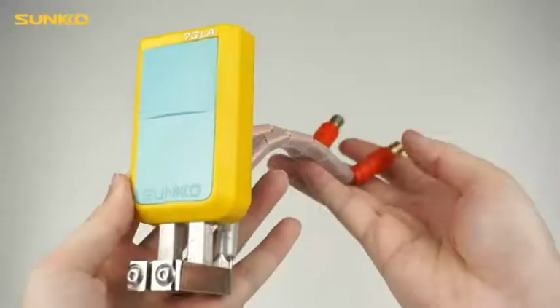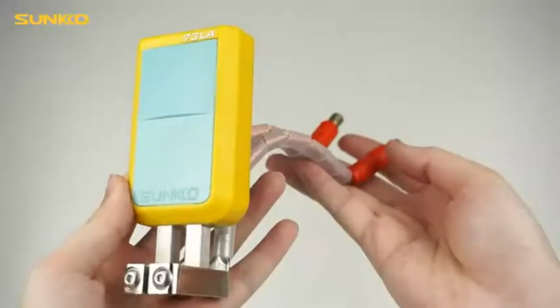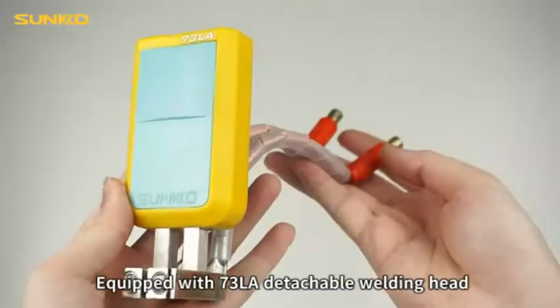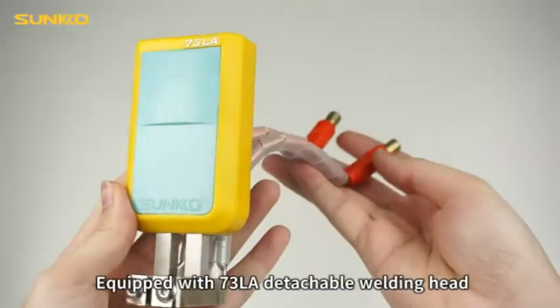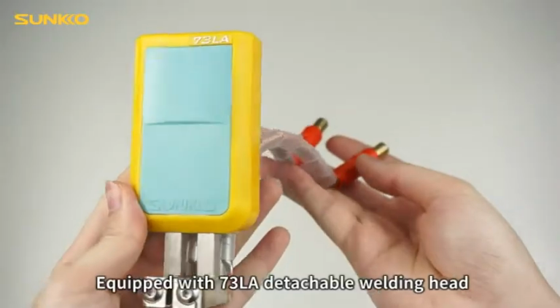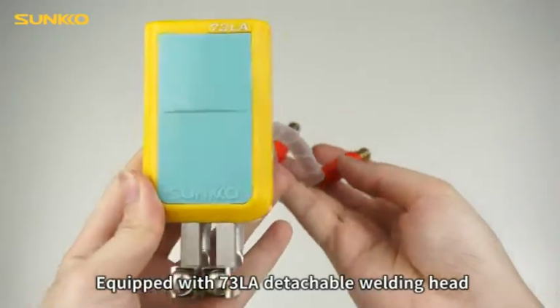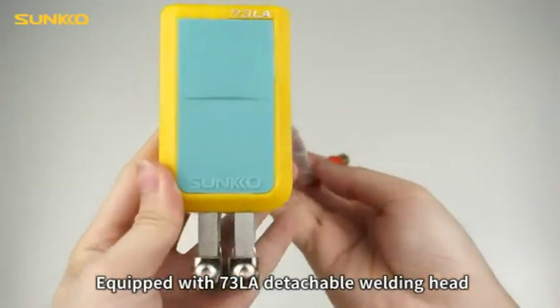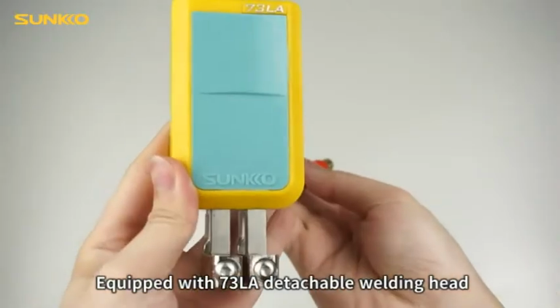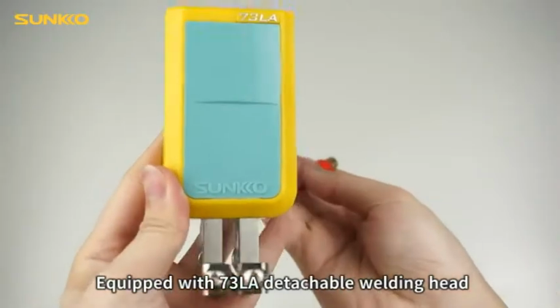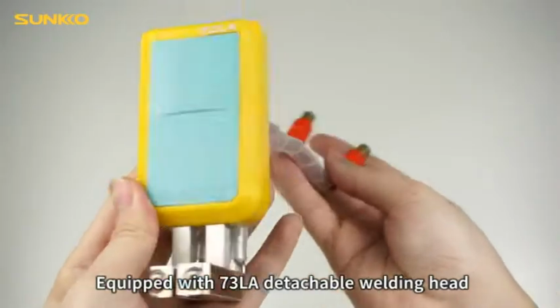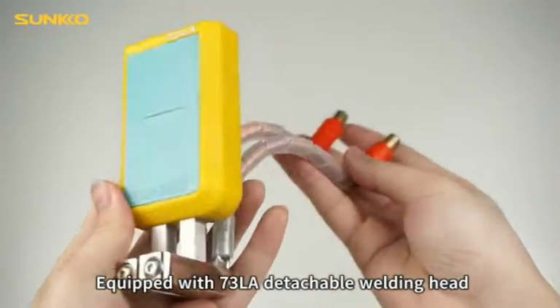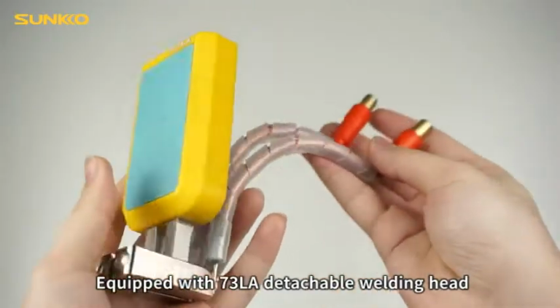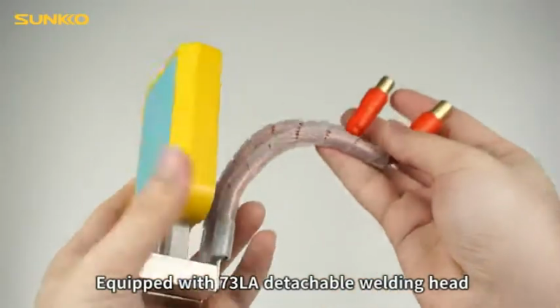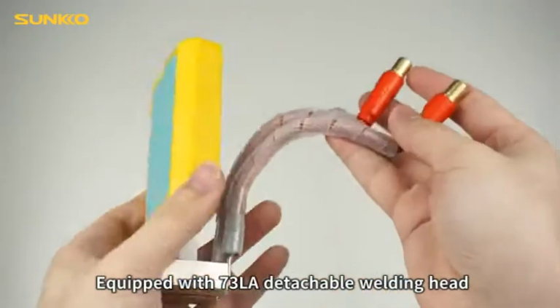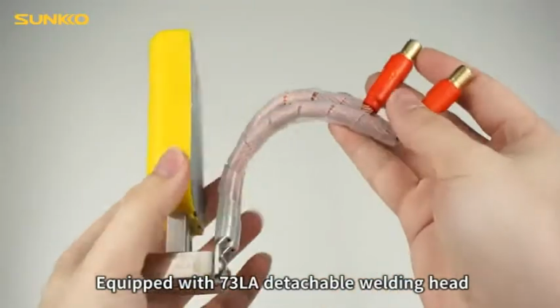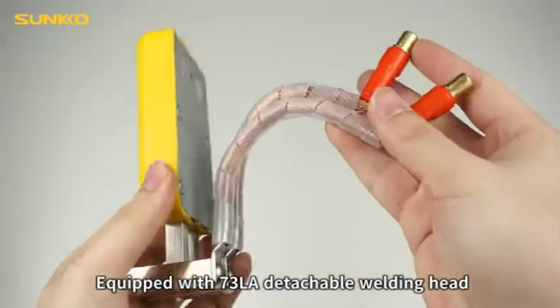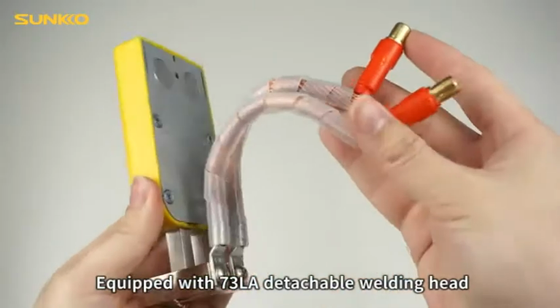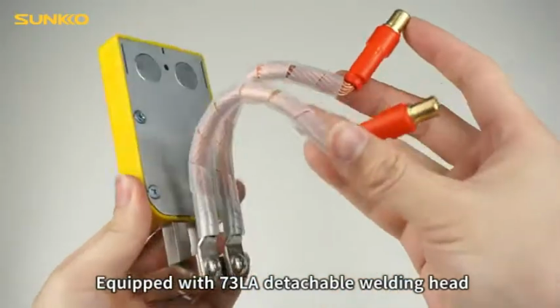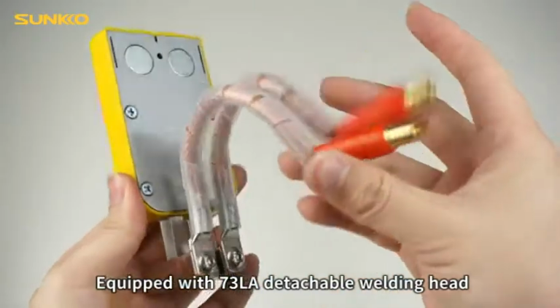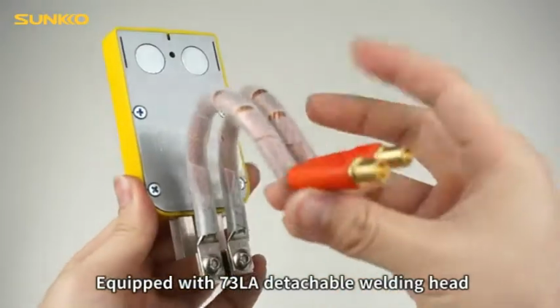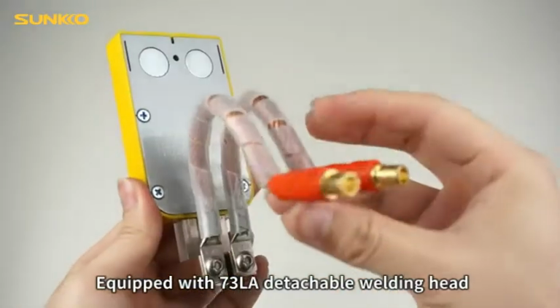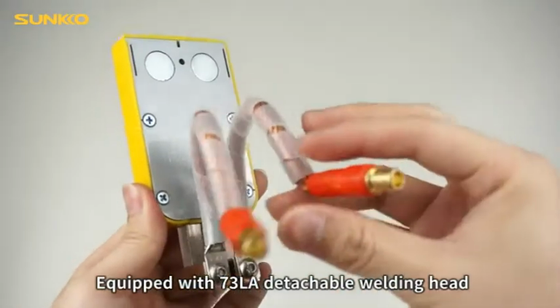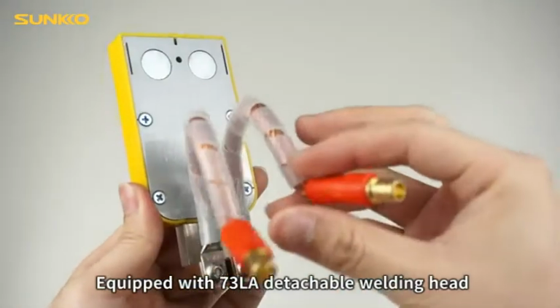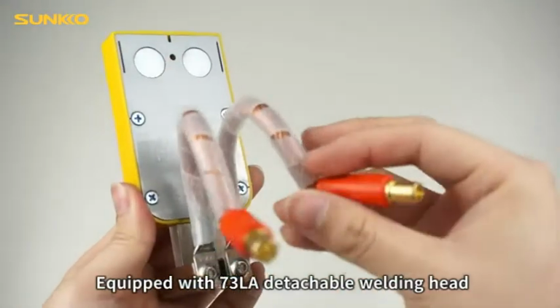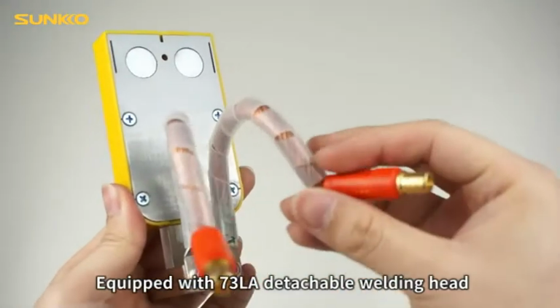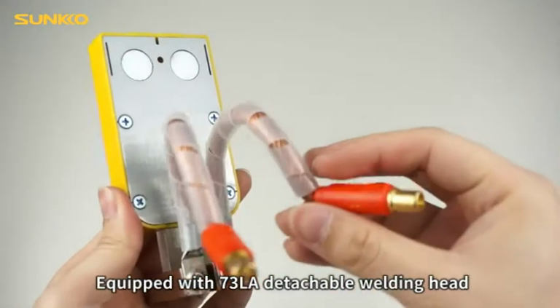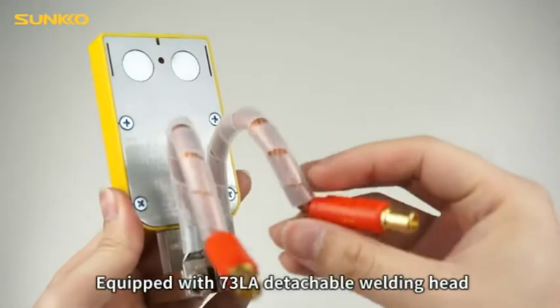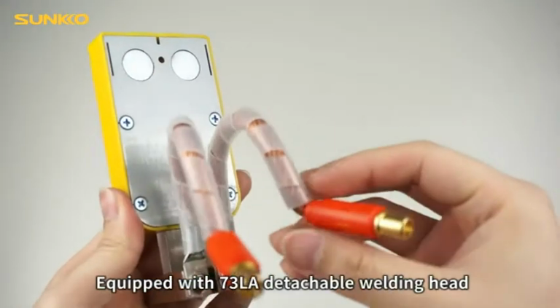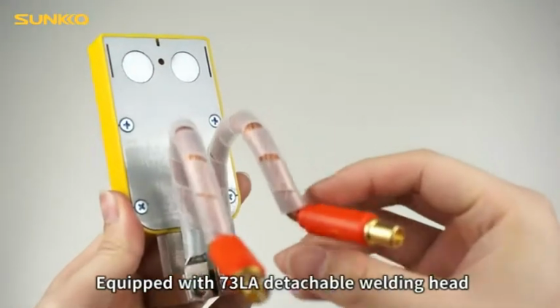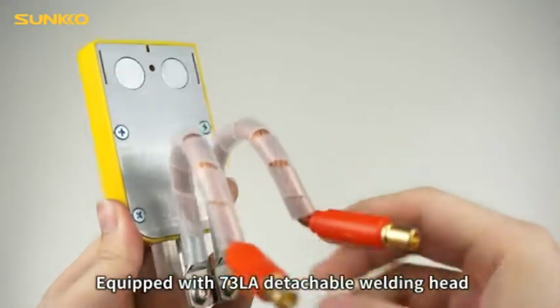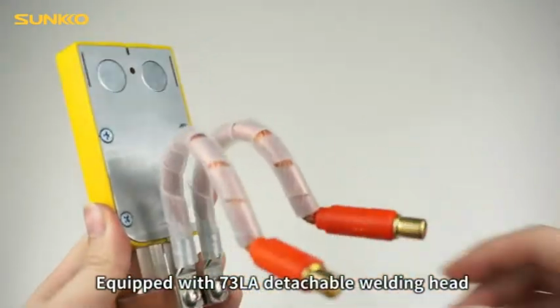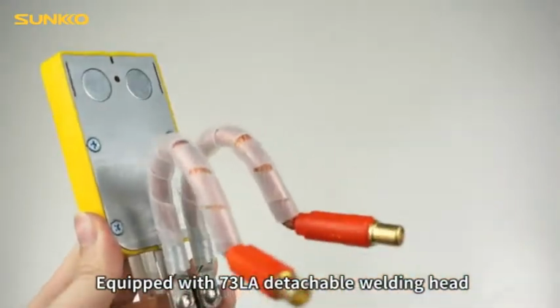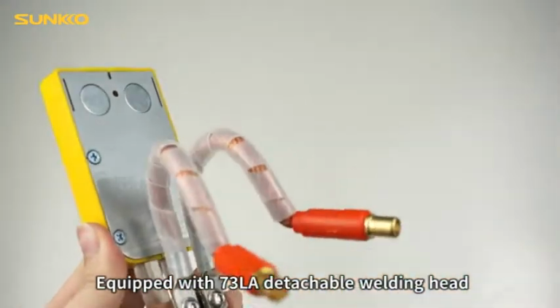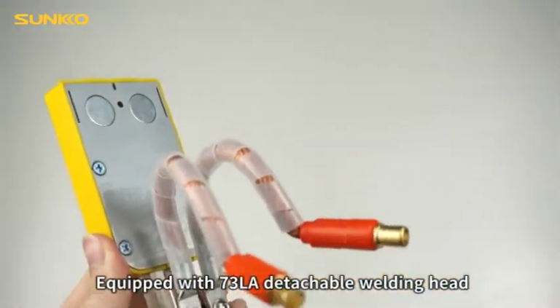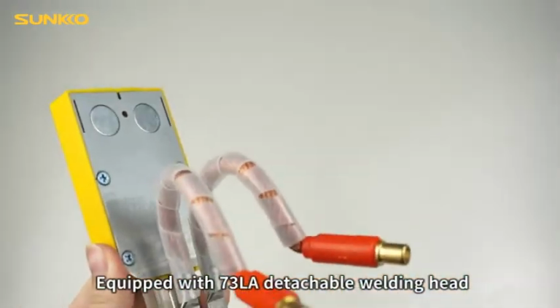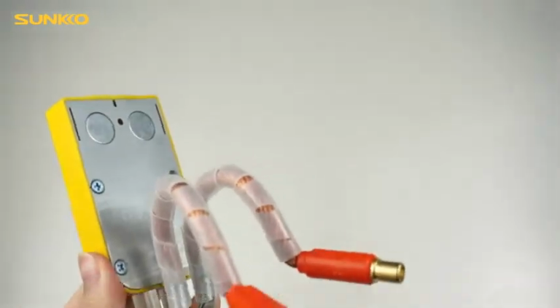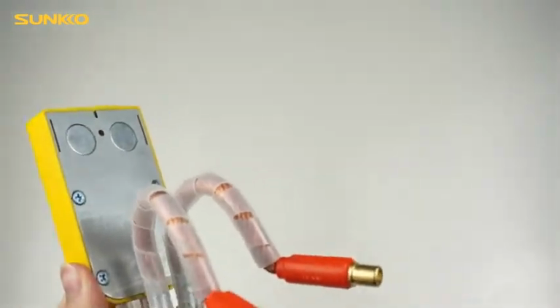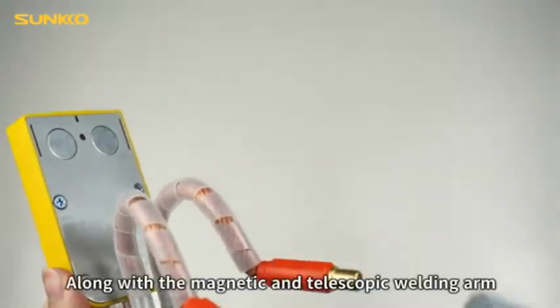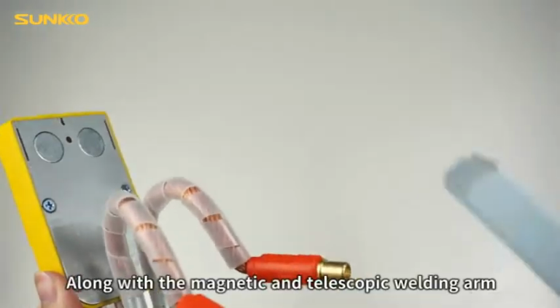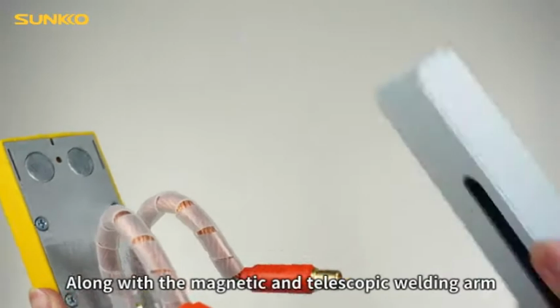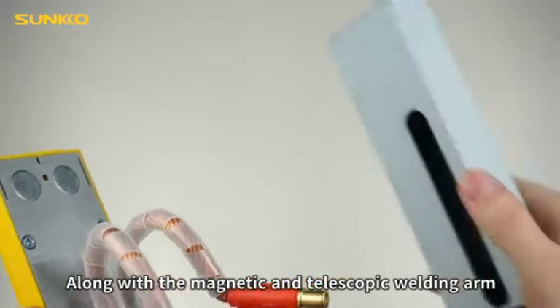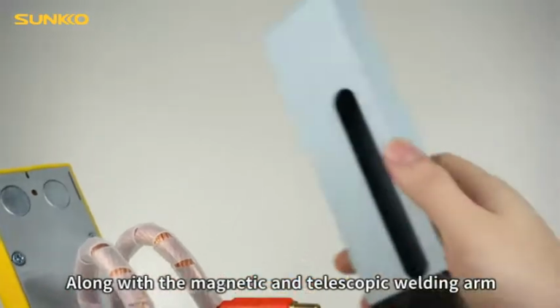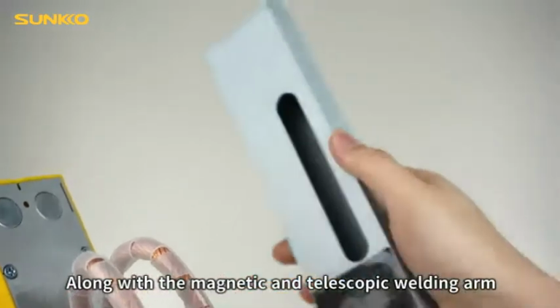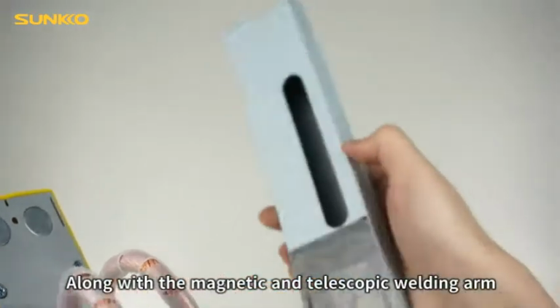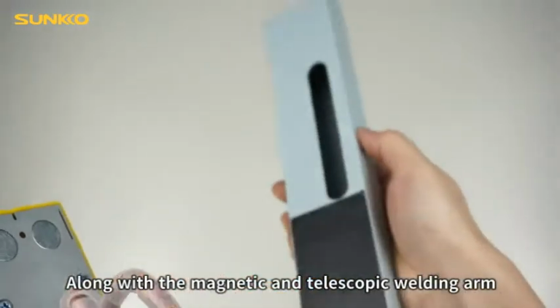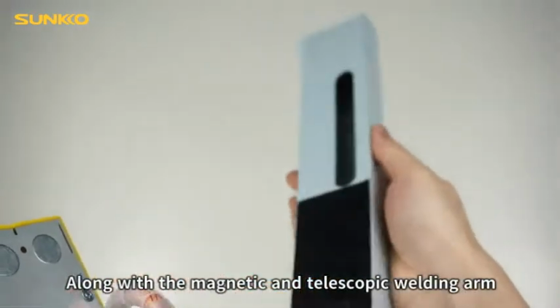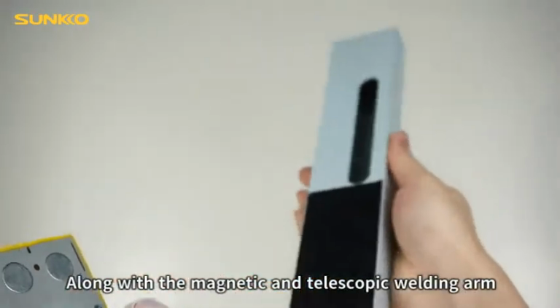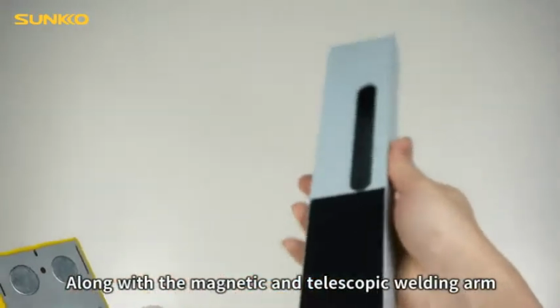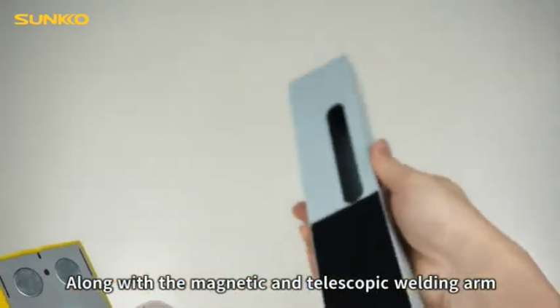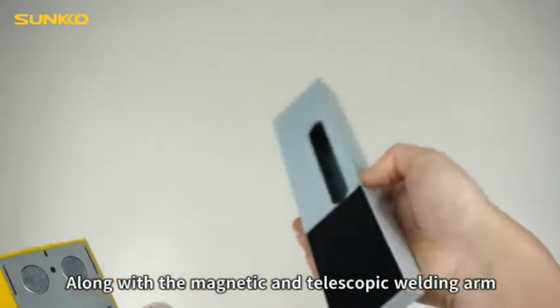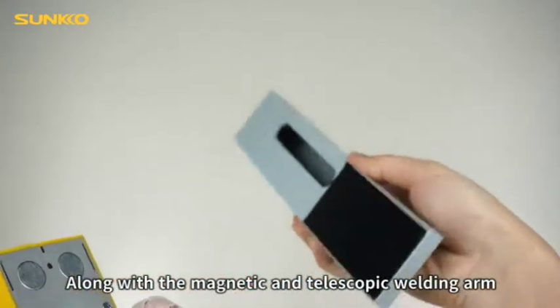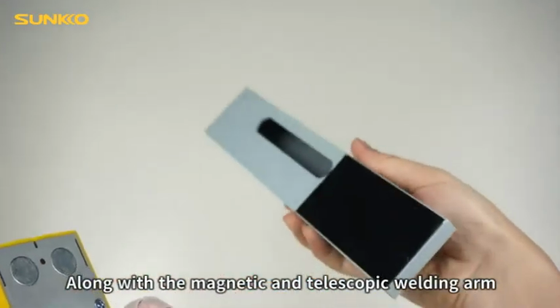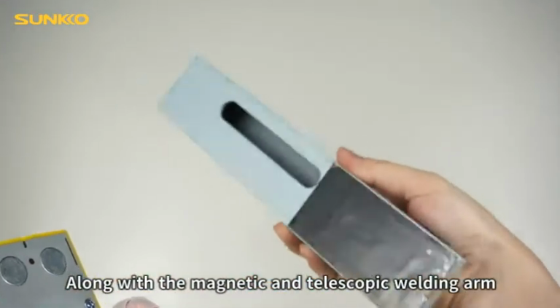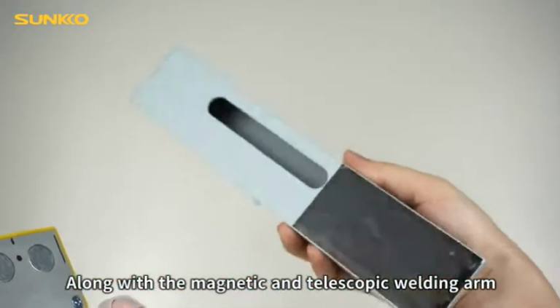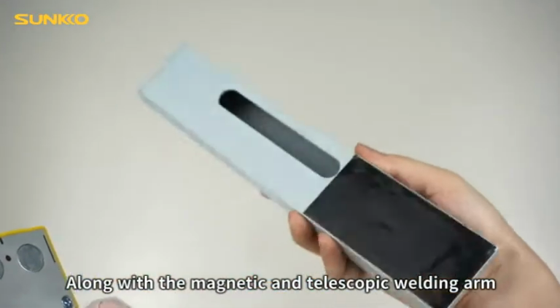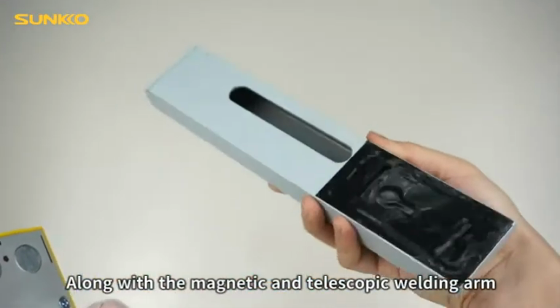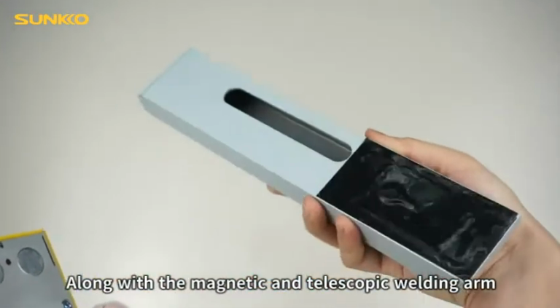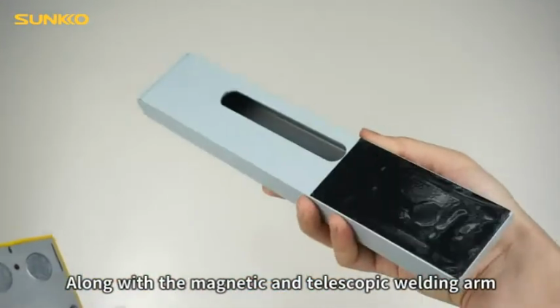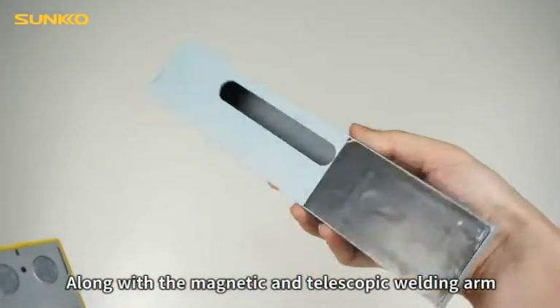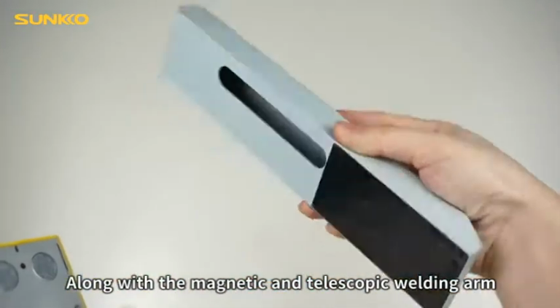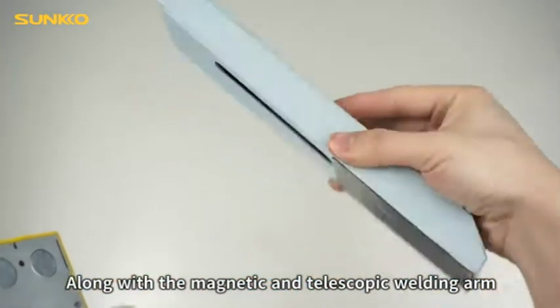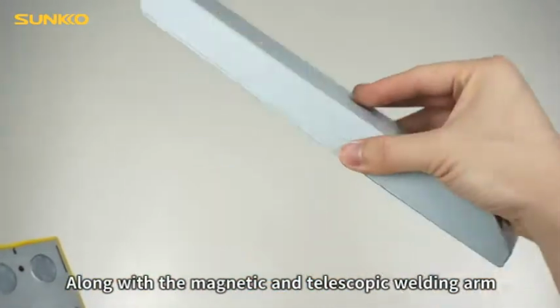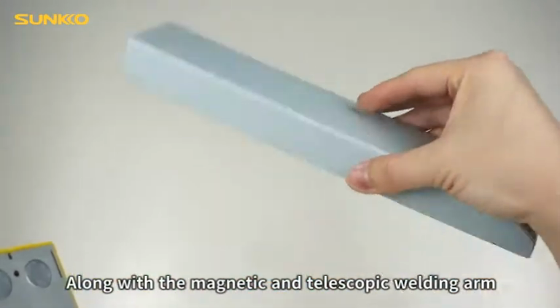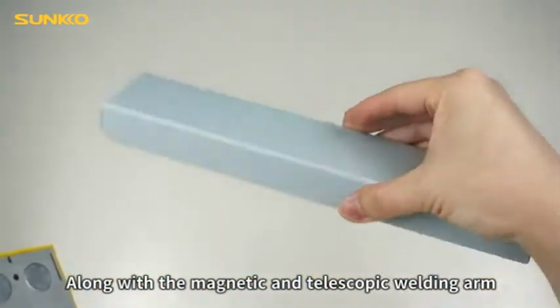Equipped with 73LA detachable welding head, along with the magnetic and telescopic welding arm.